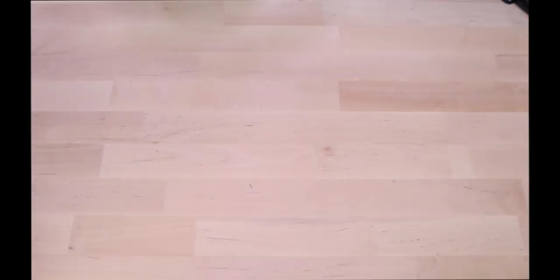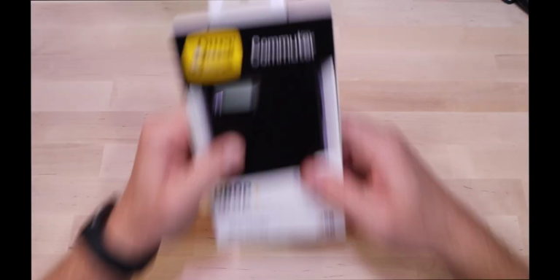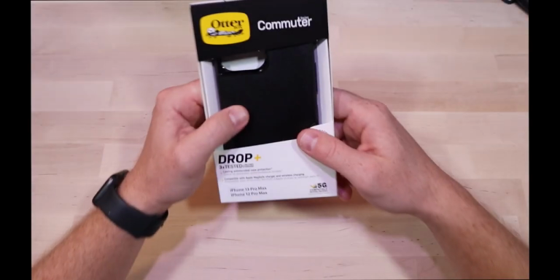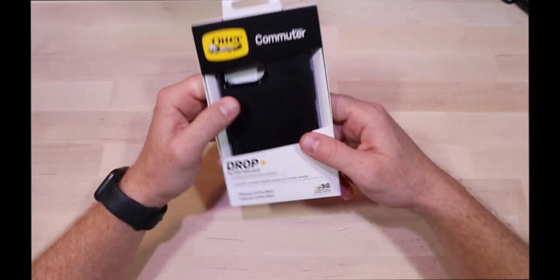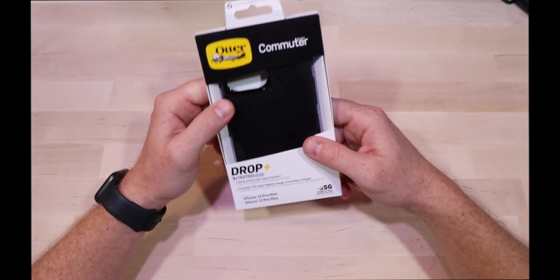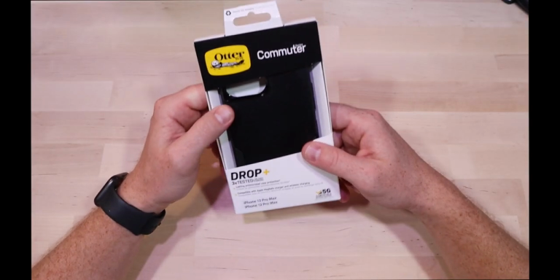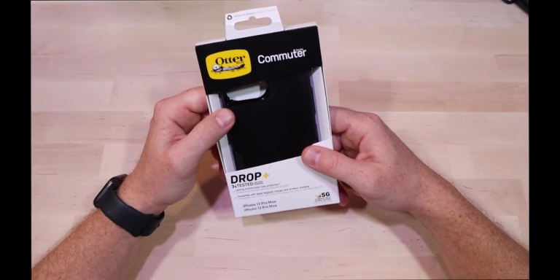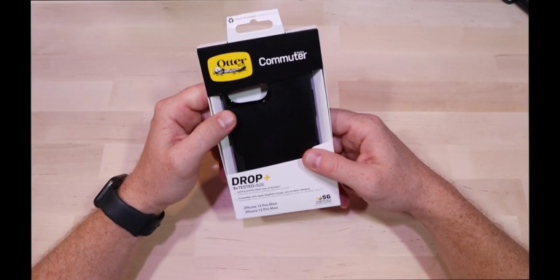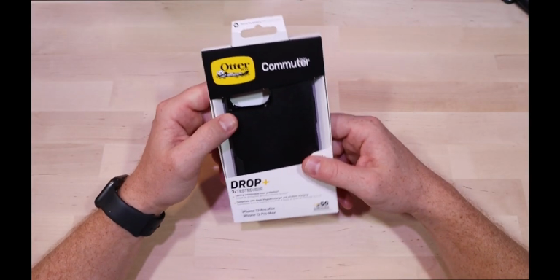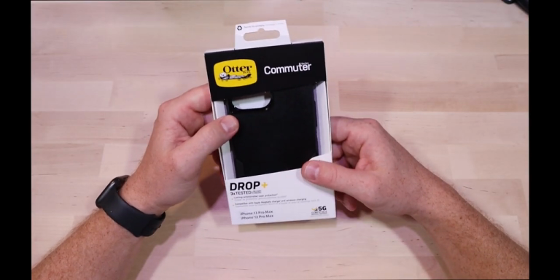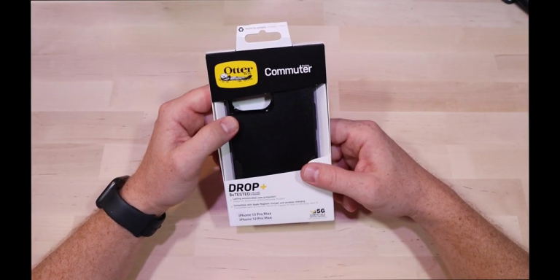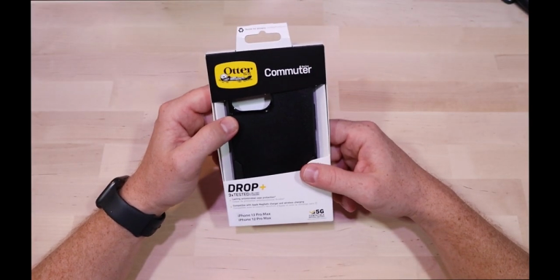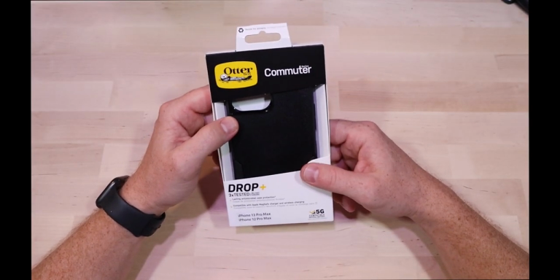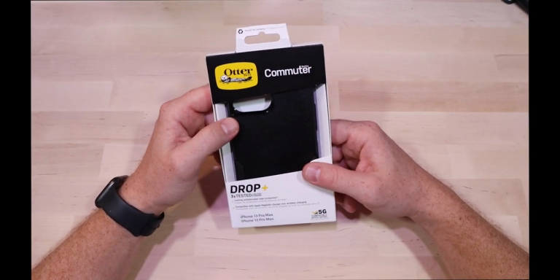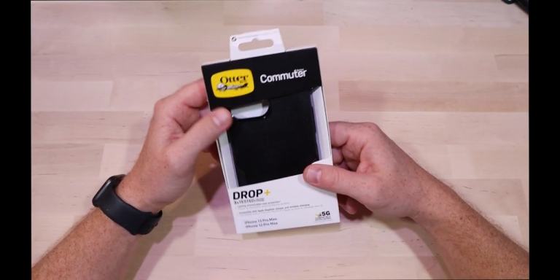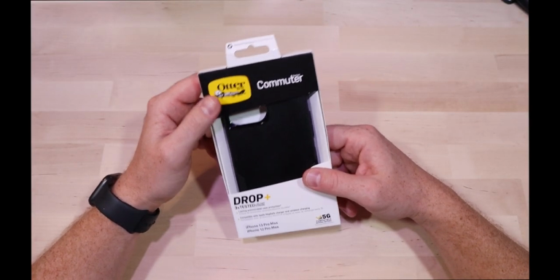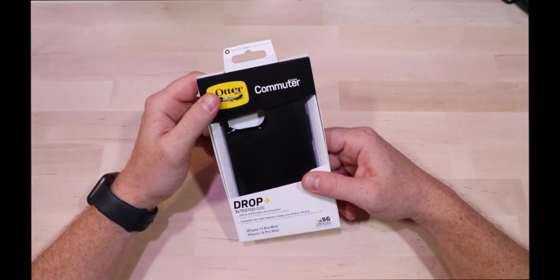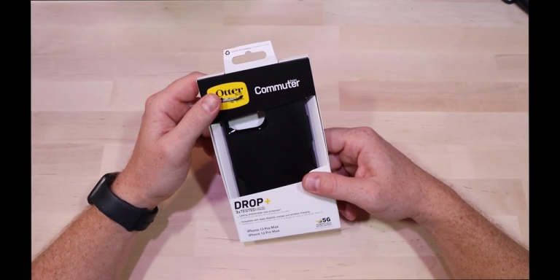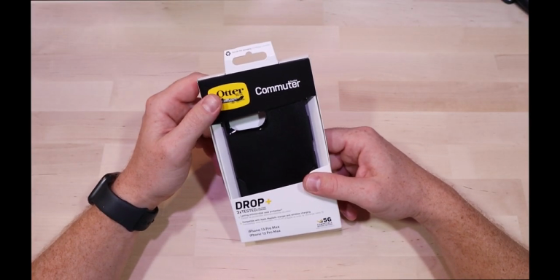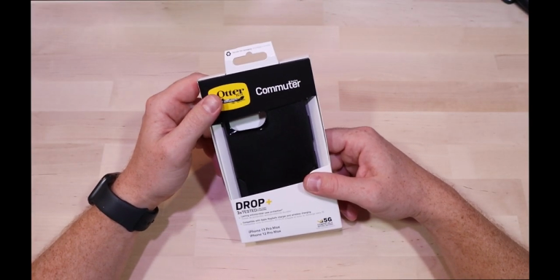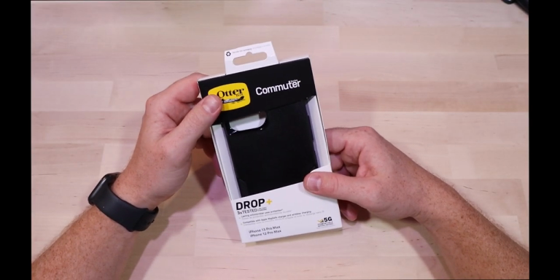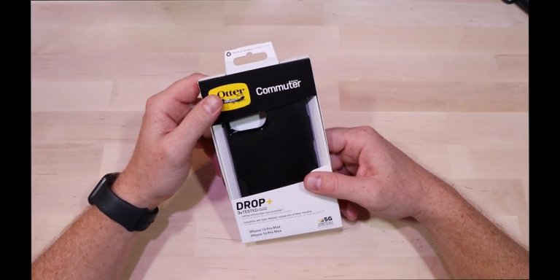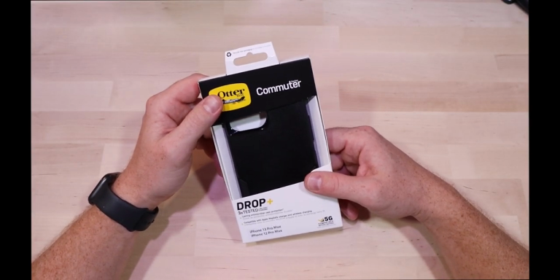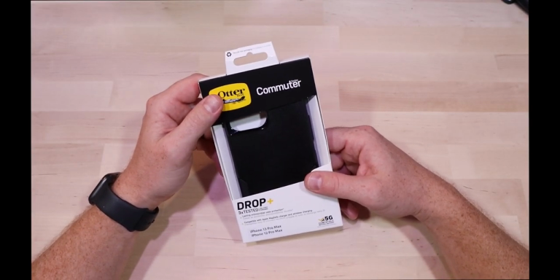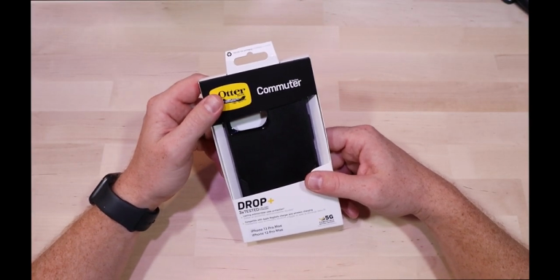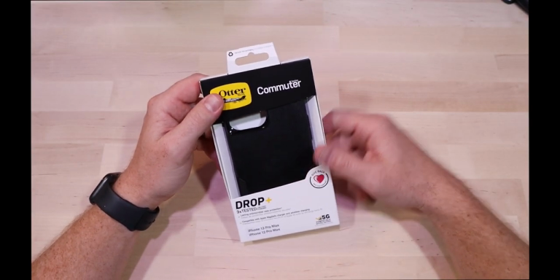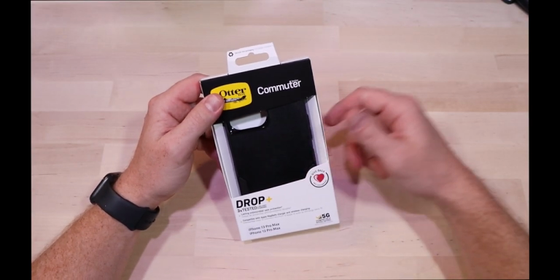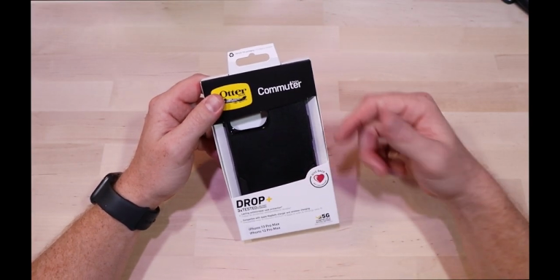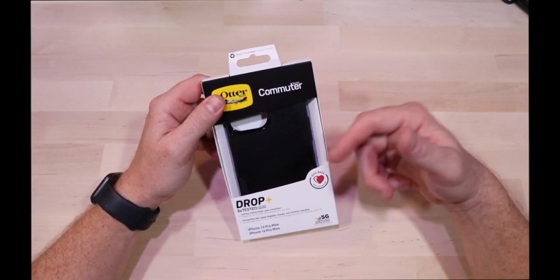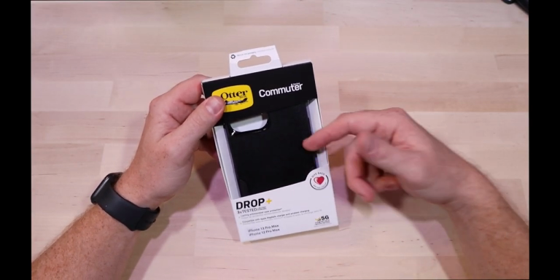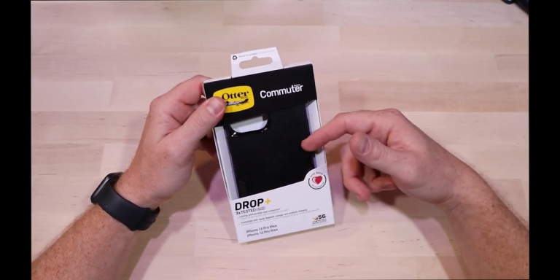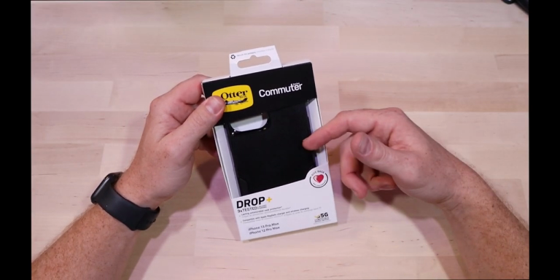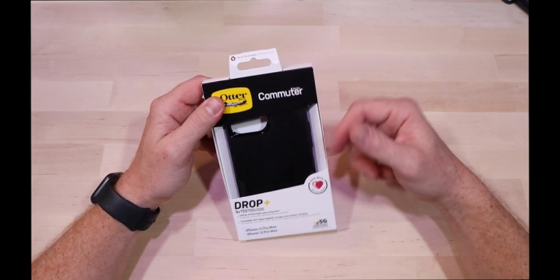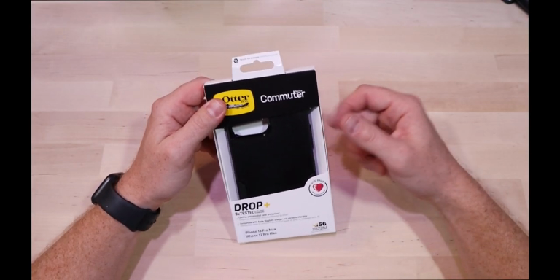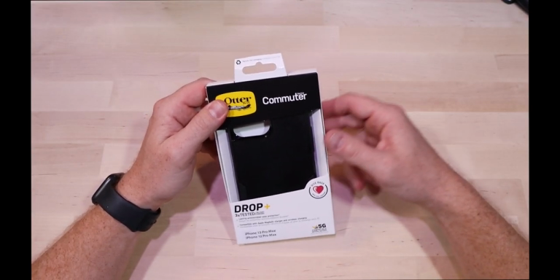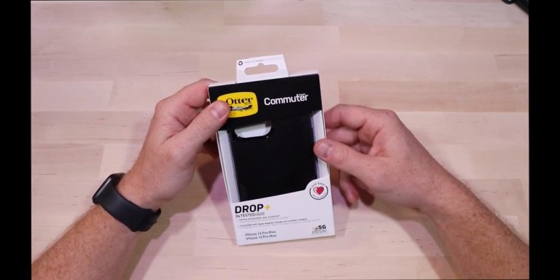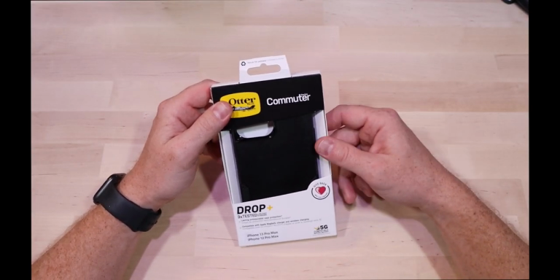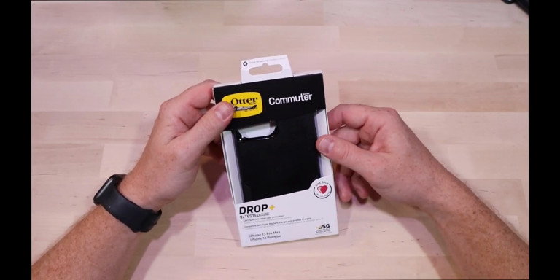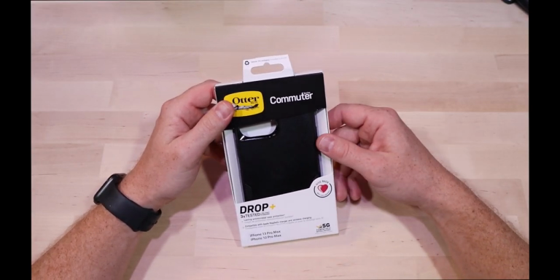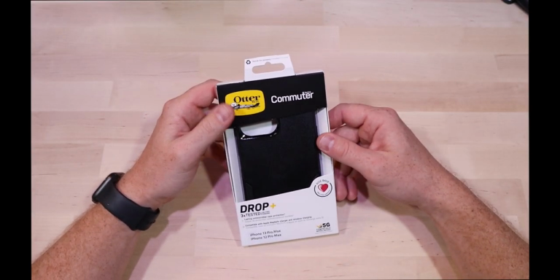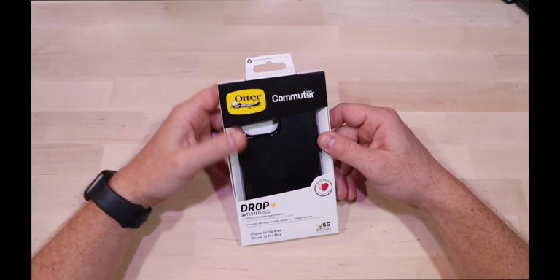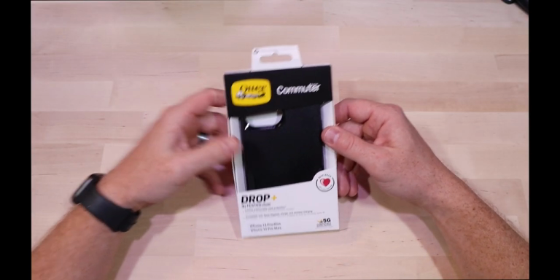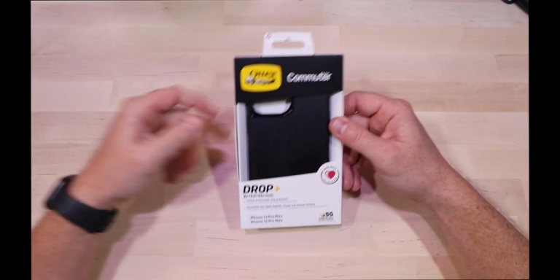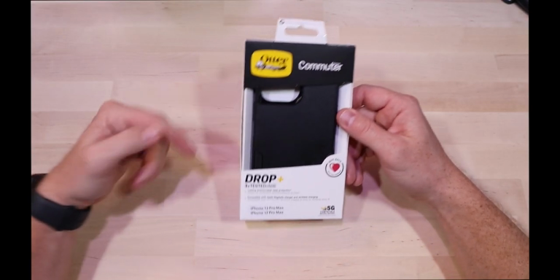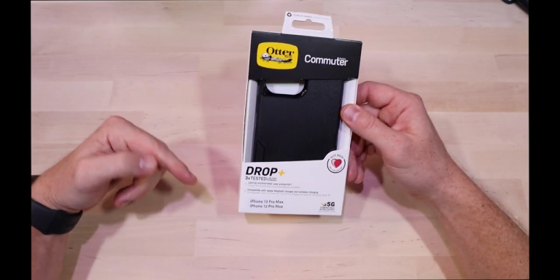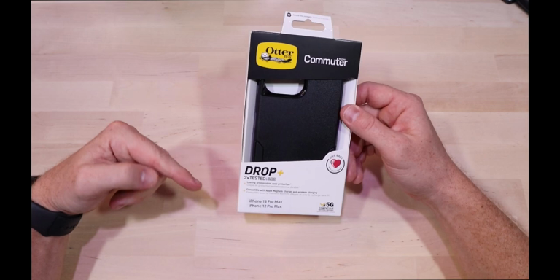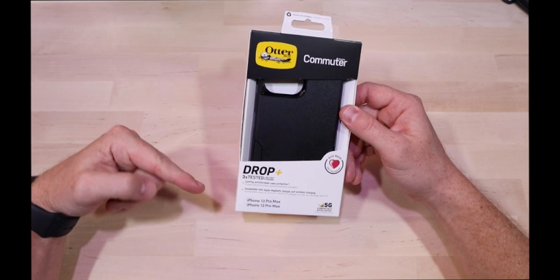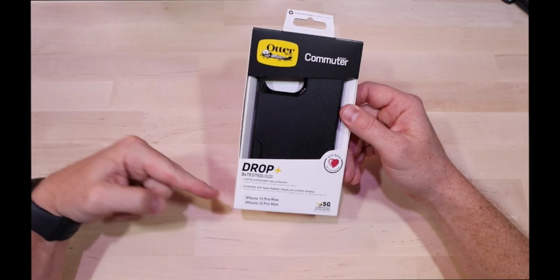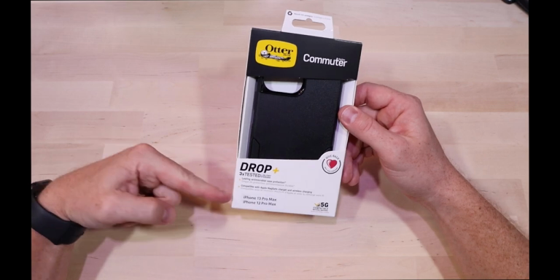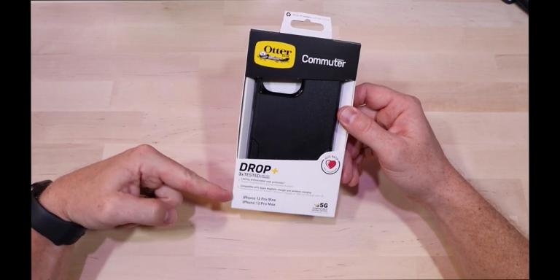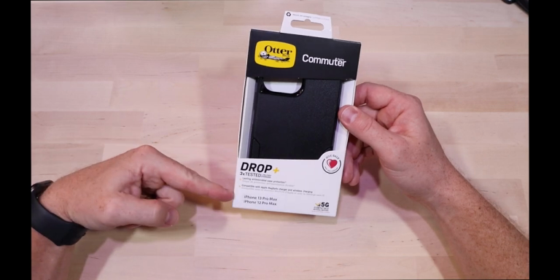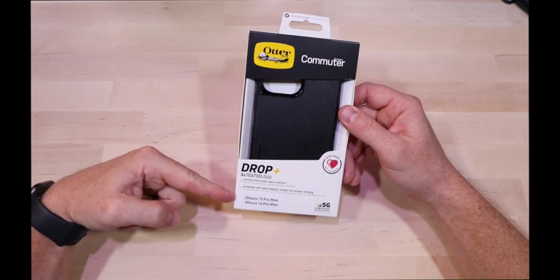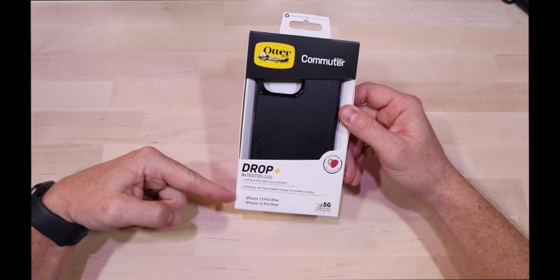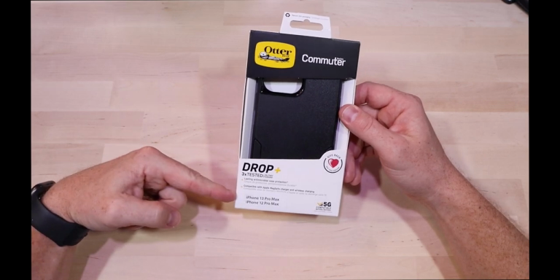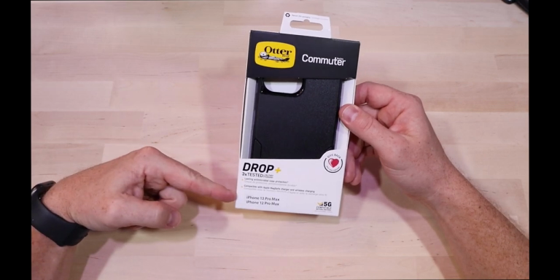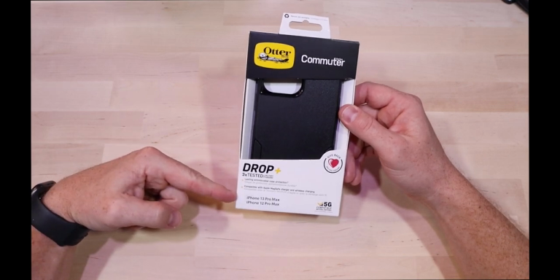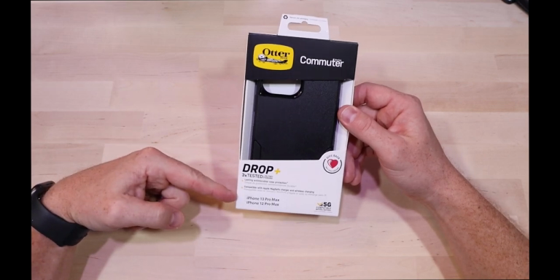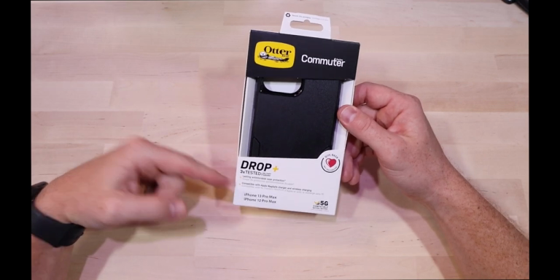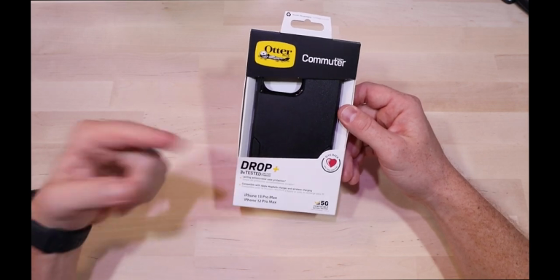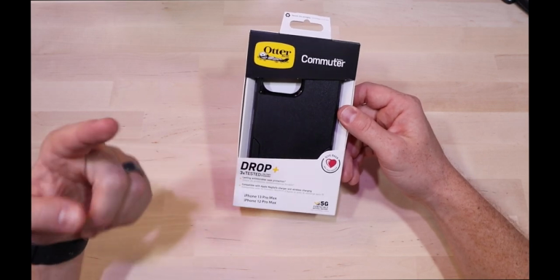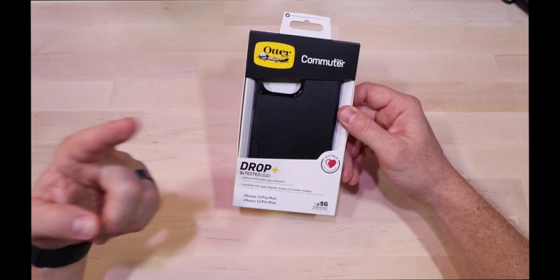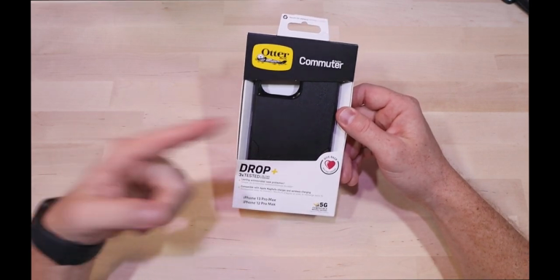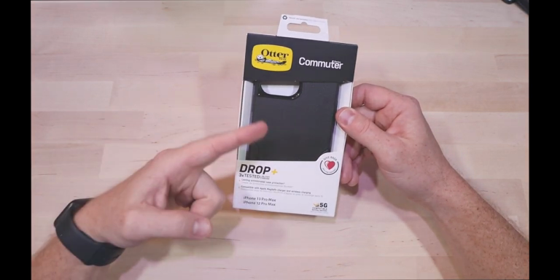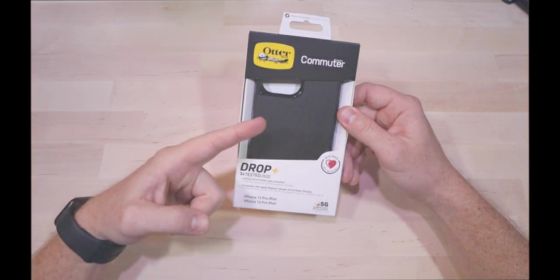What's up everybody. Today we're going to be taking a look at the OtterBox Commuter case for the iPhone 13 Pro Max. Let's check it out.